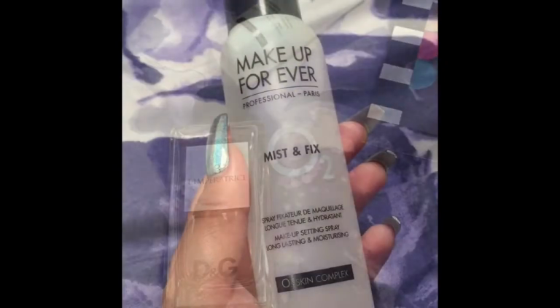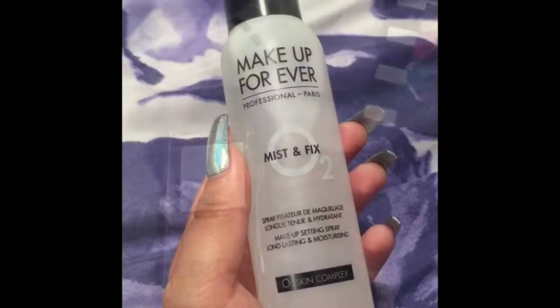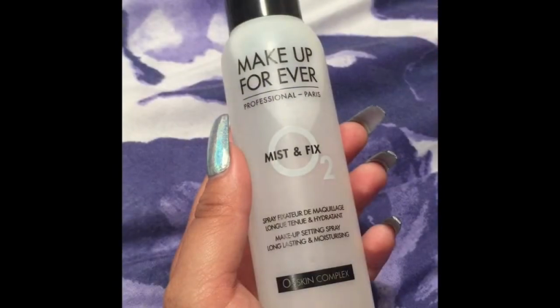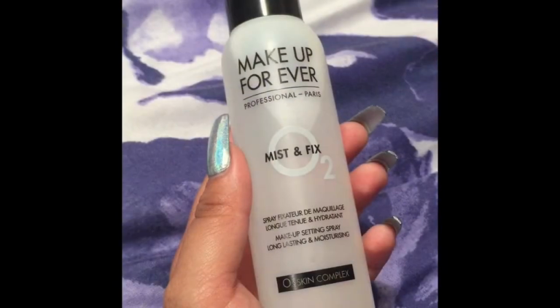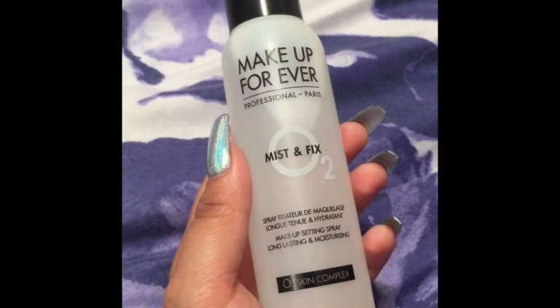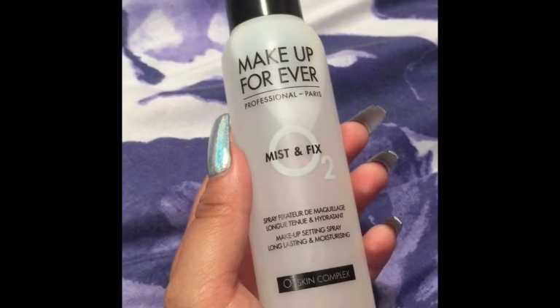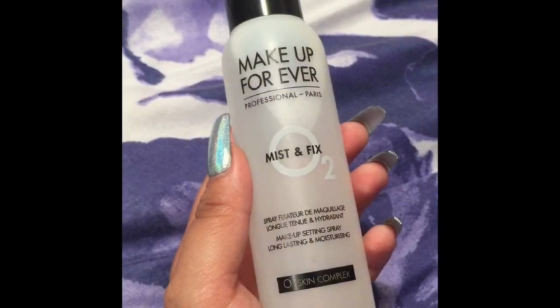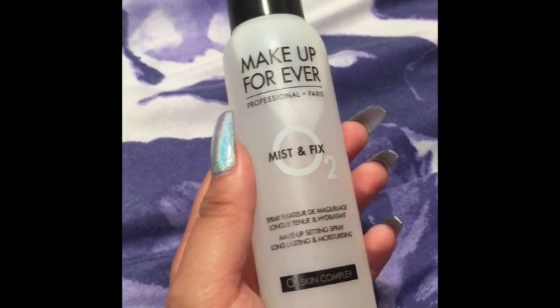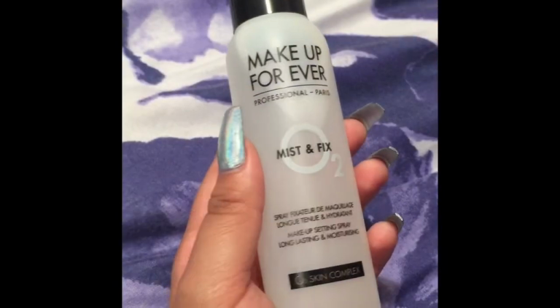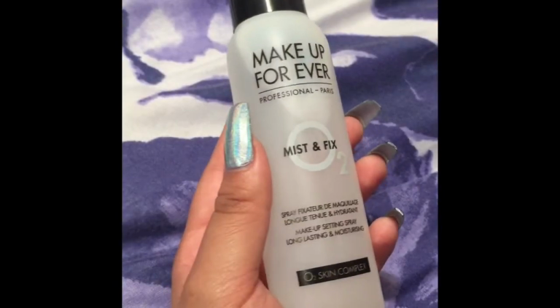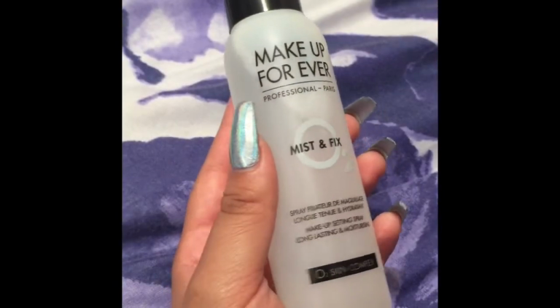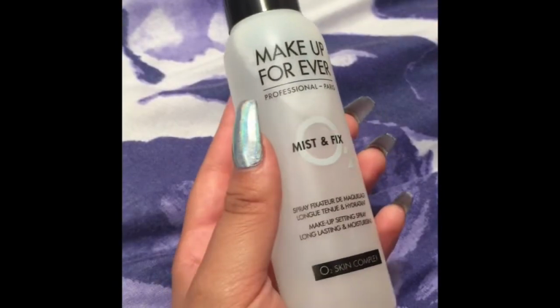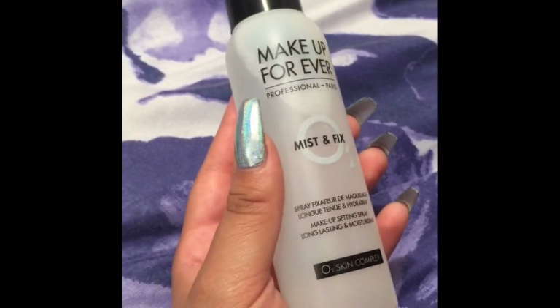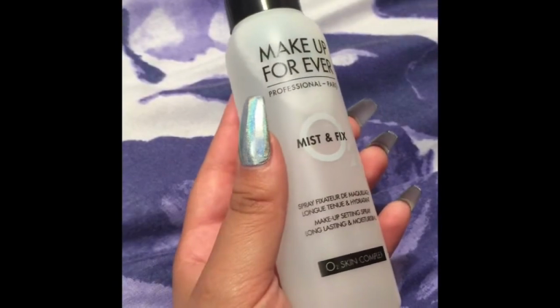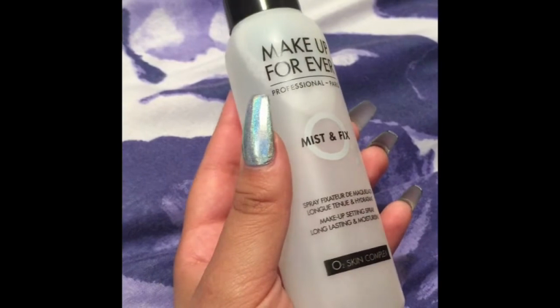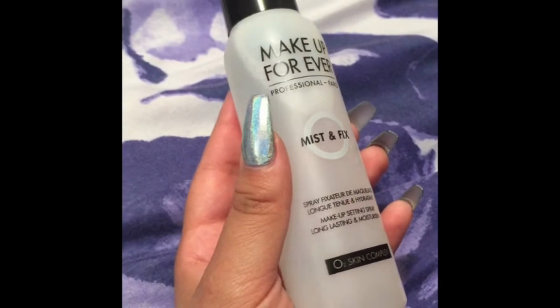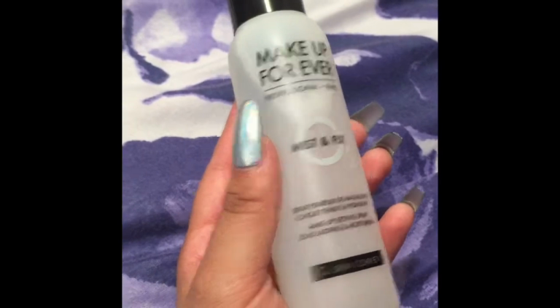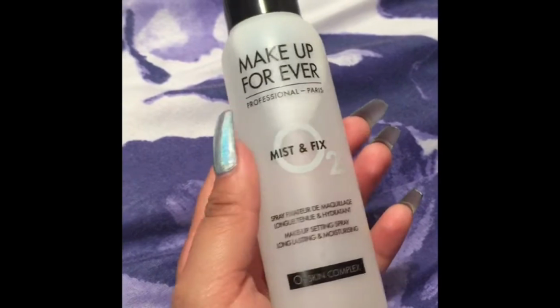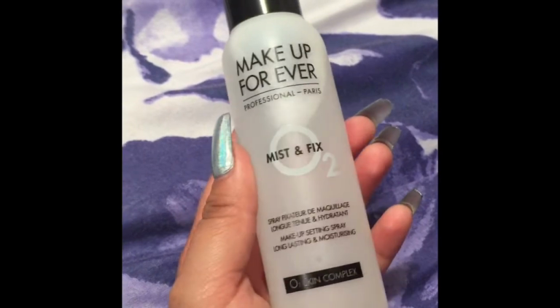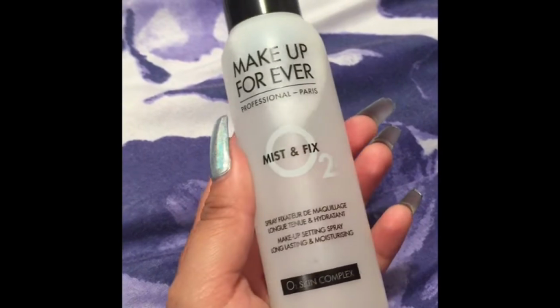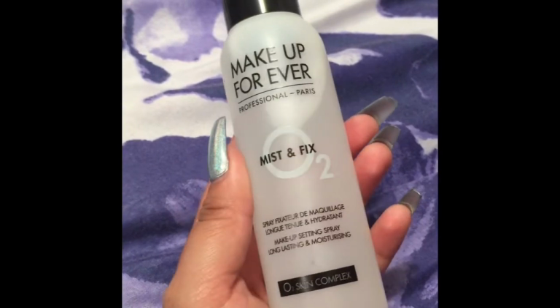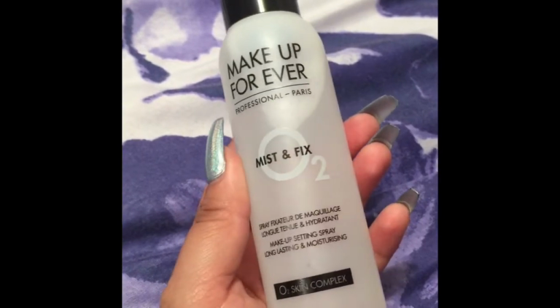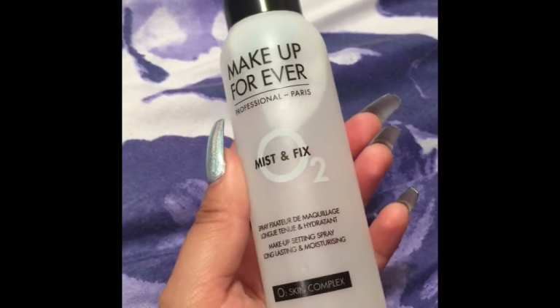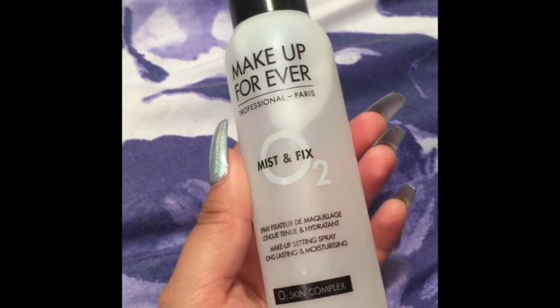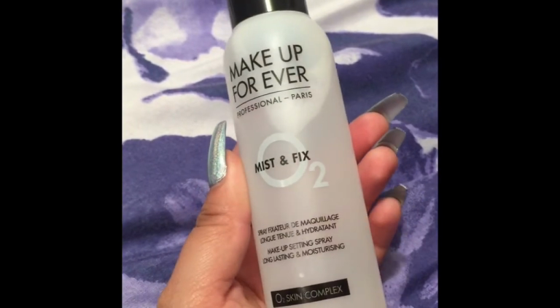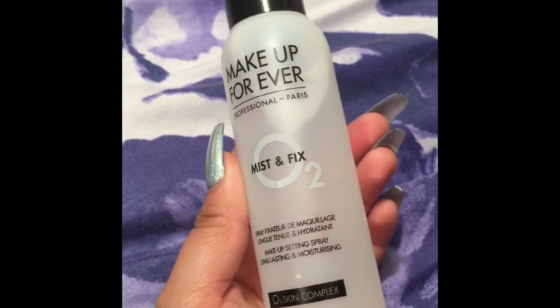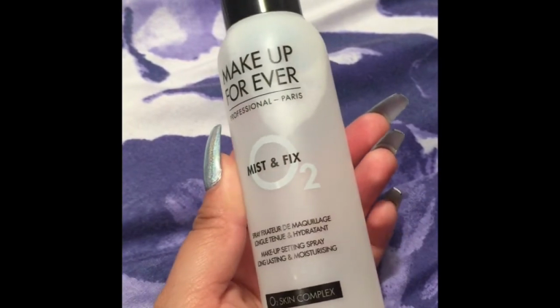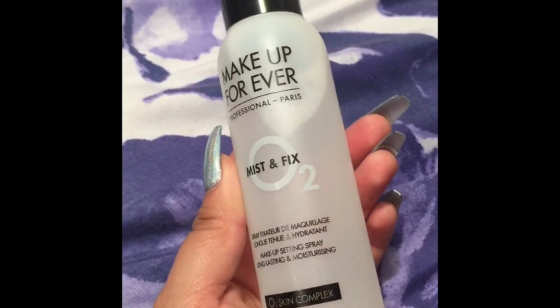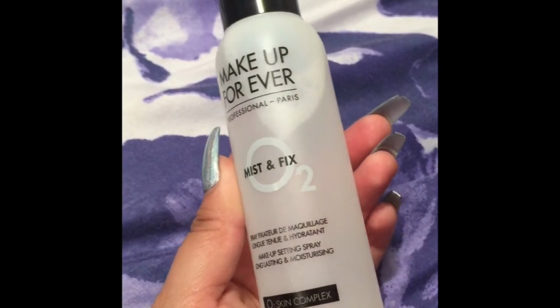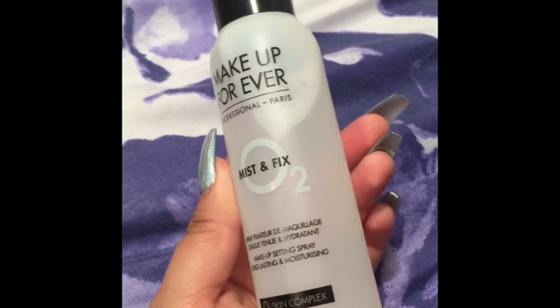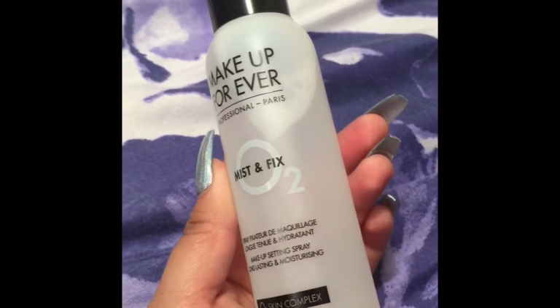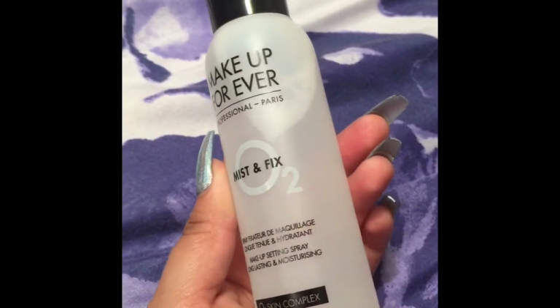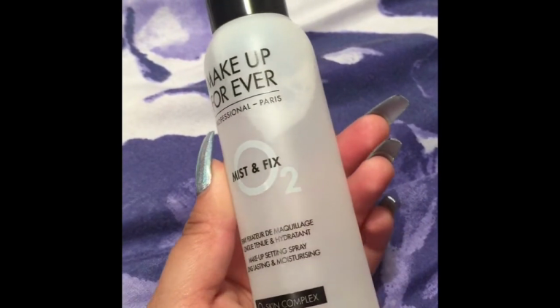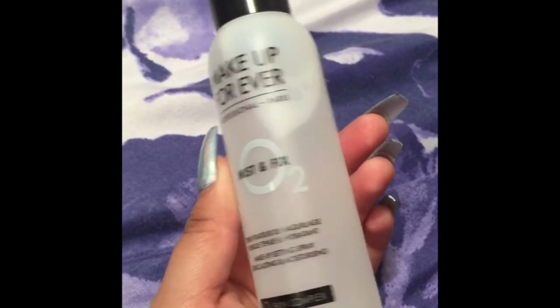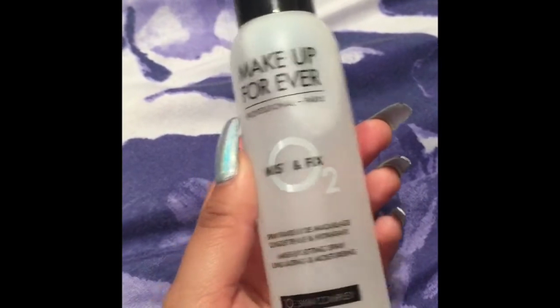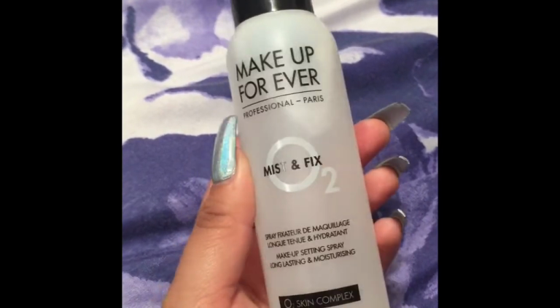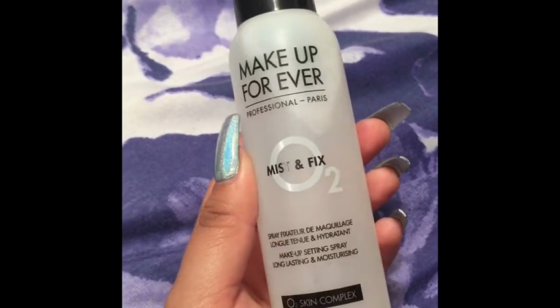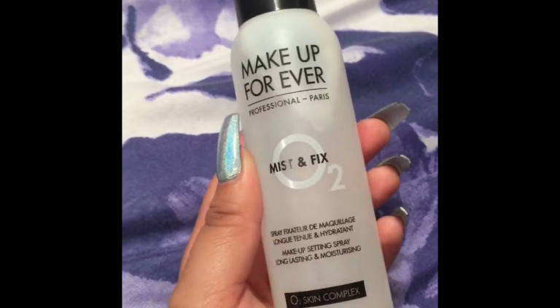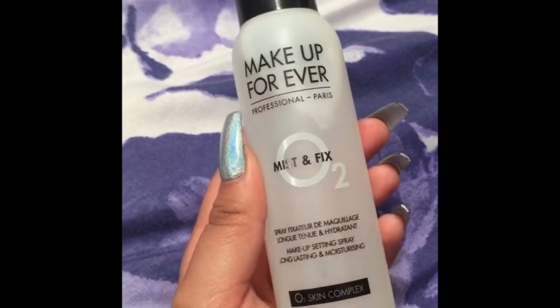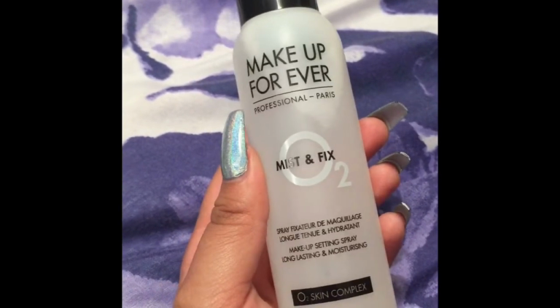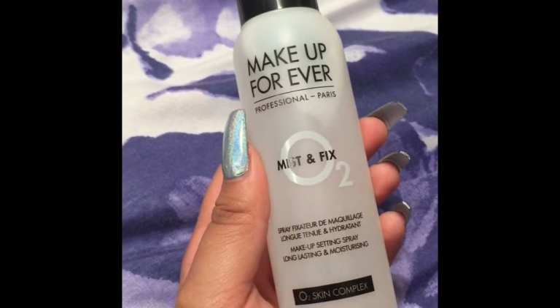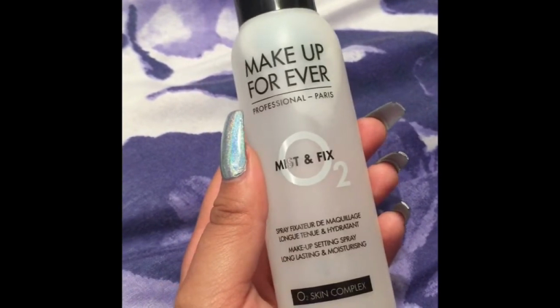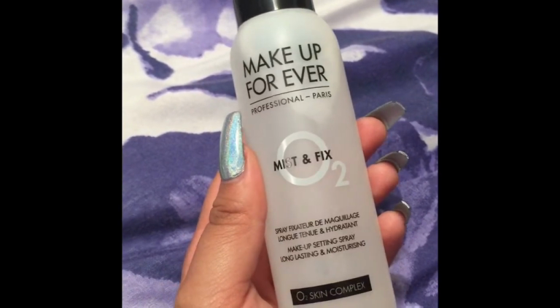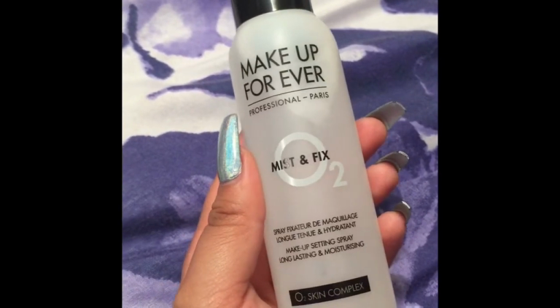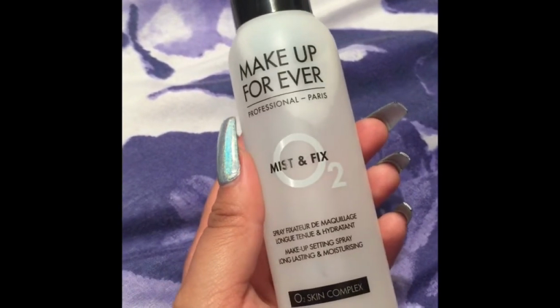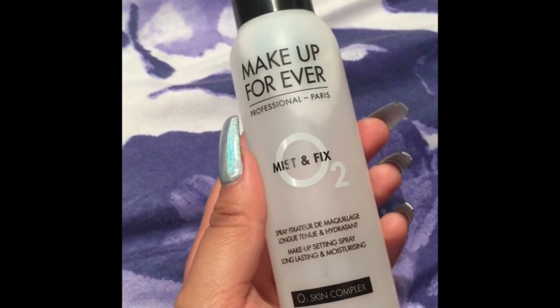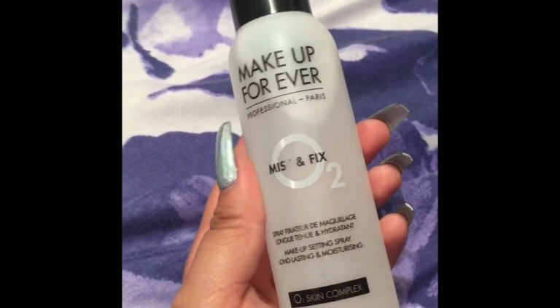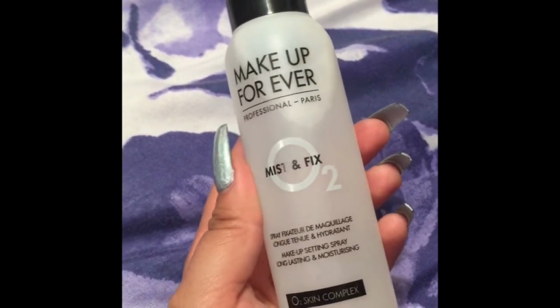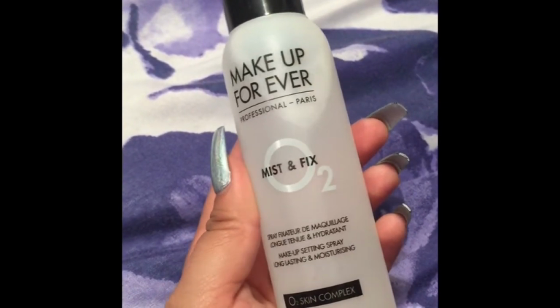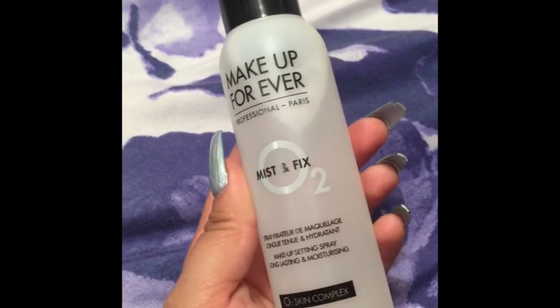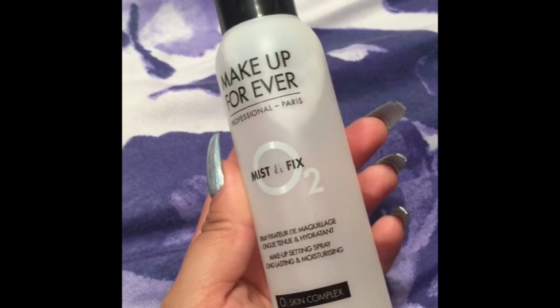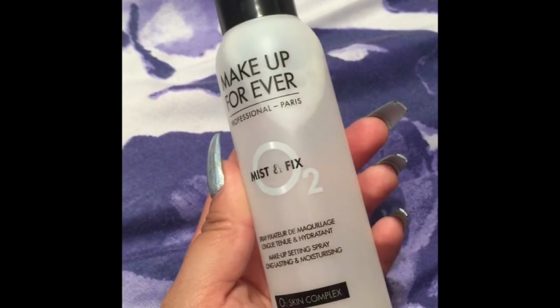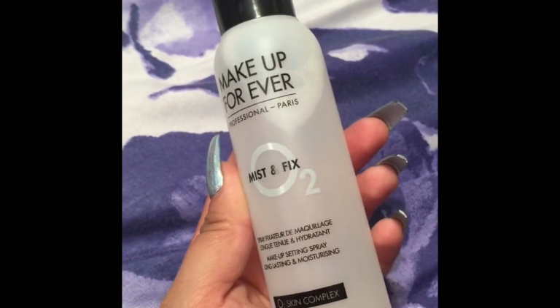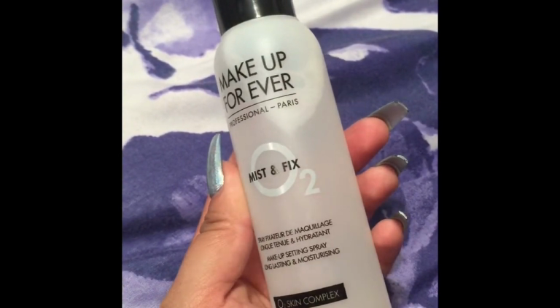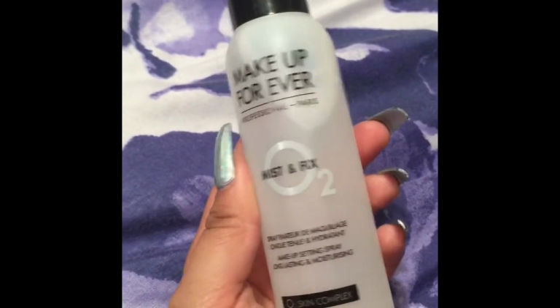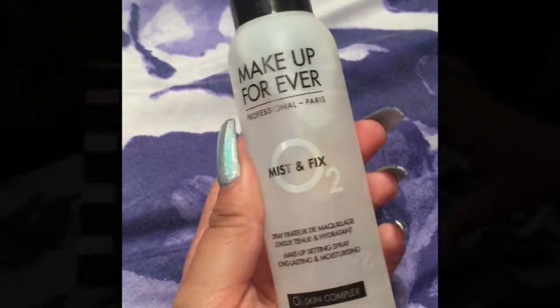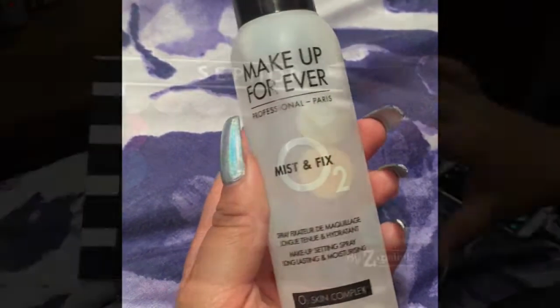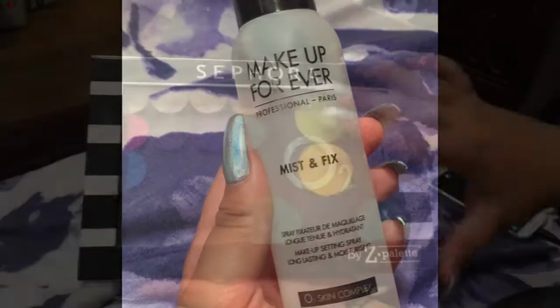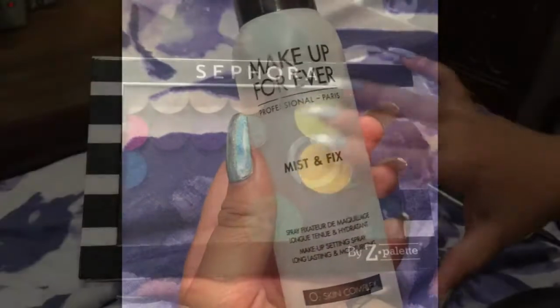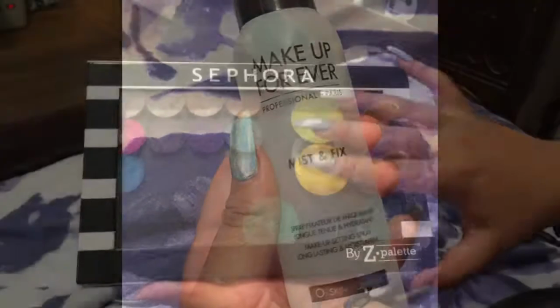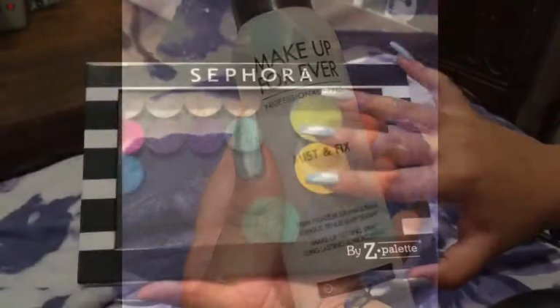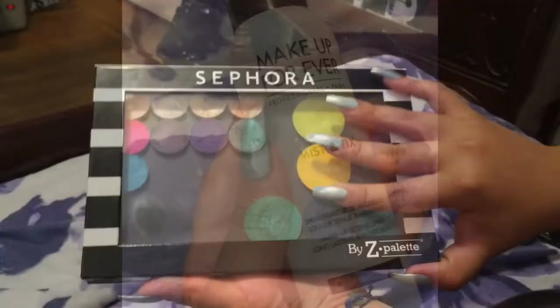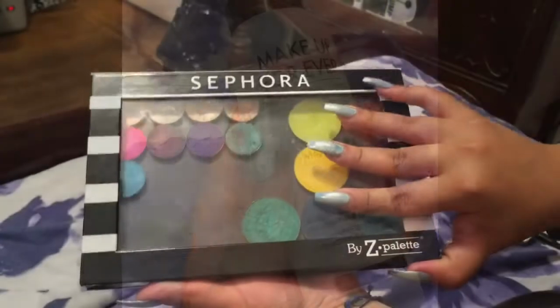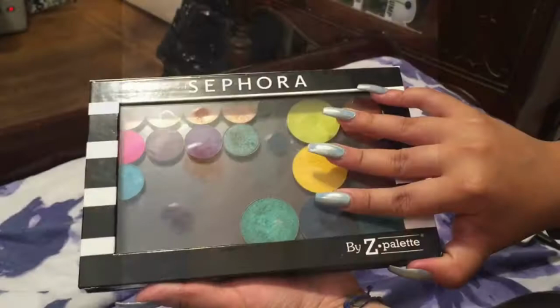So this is the Makeup Forever Mix and Fix and it's amazing because it's great for setting your face and for great long wear.